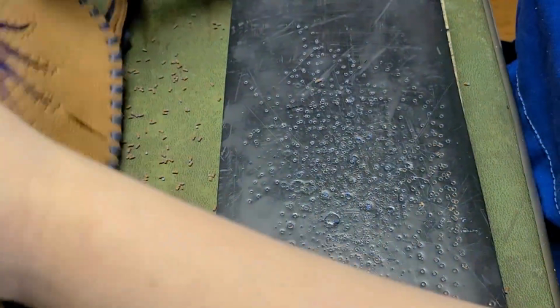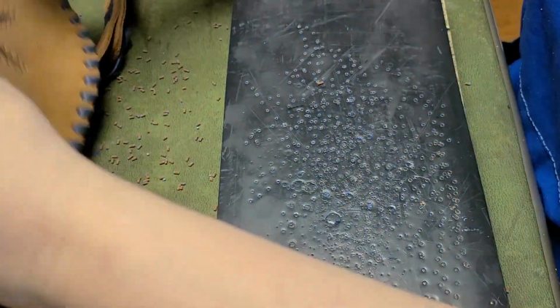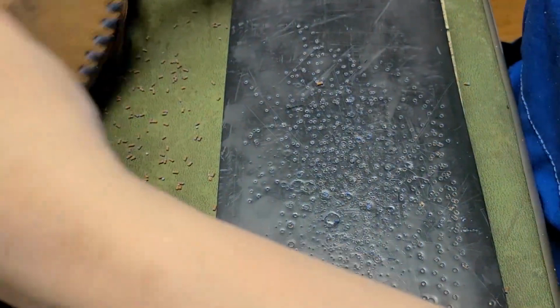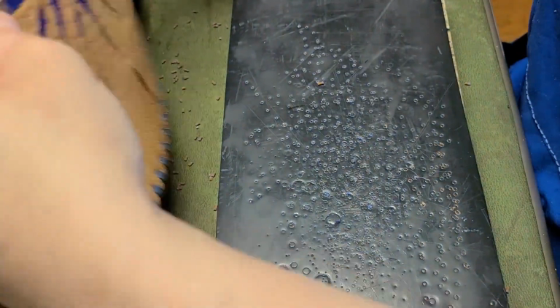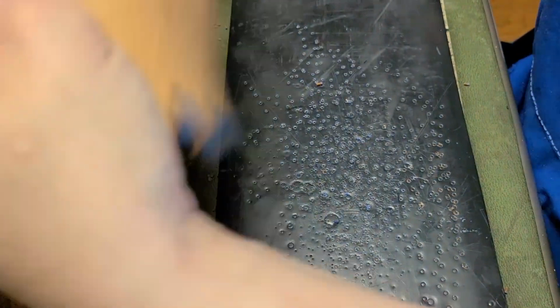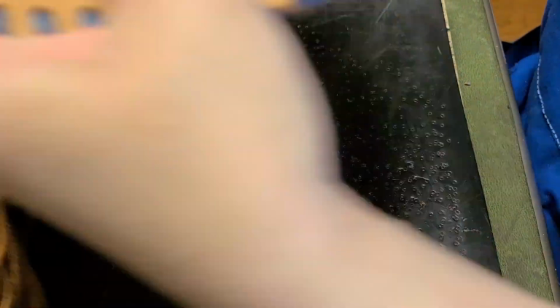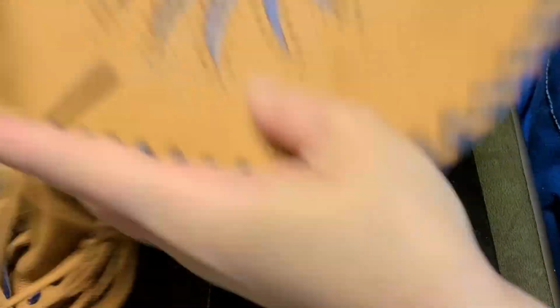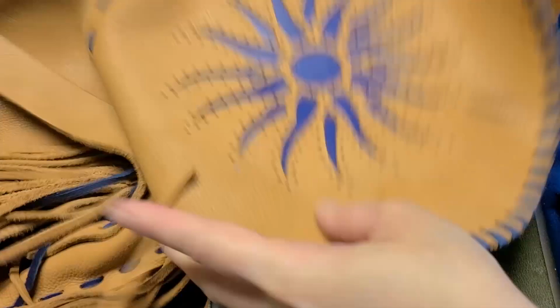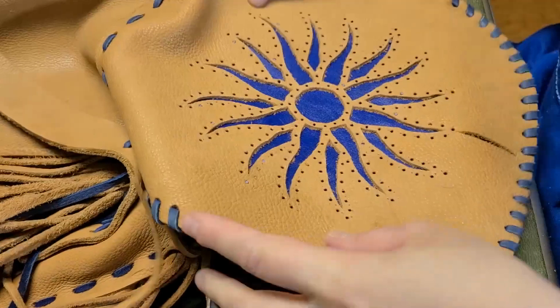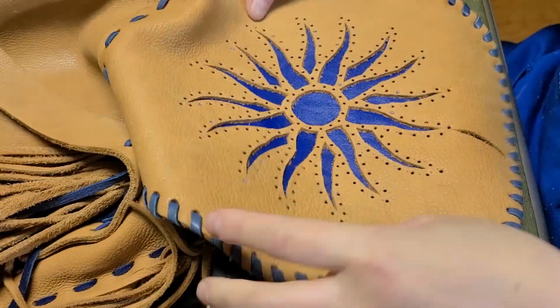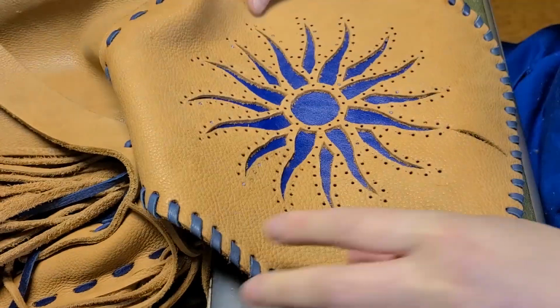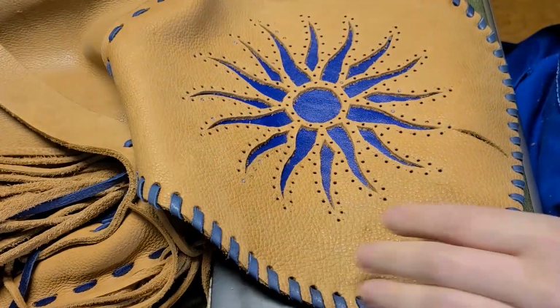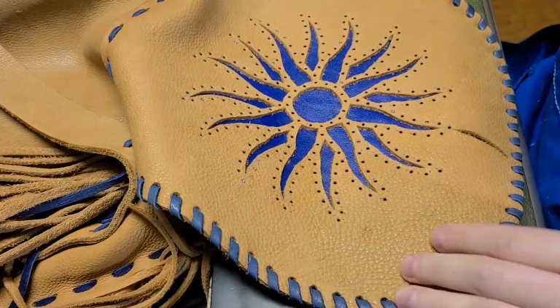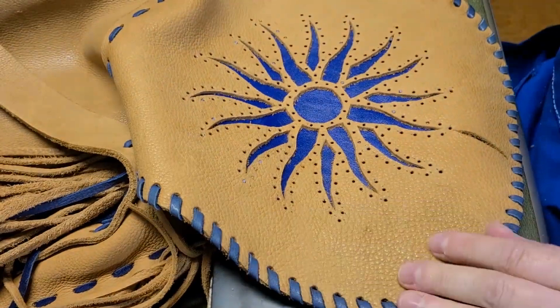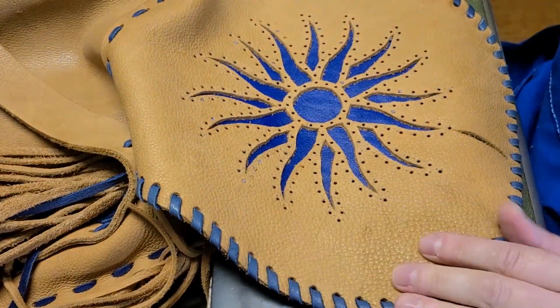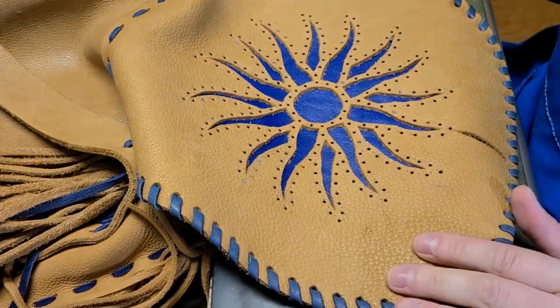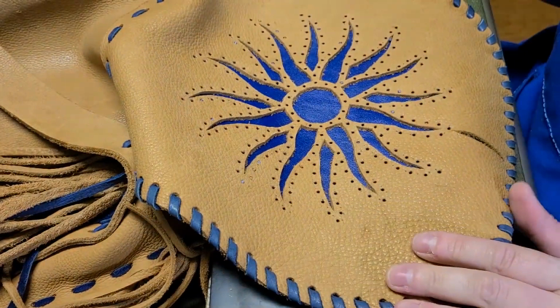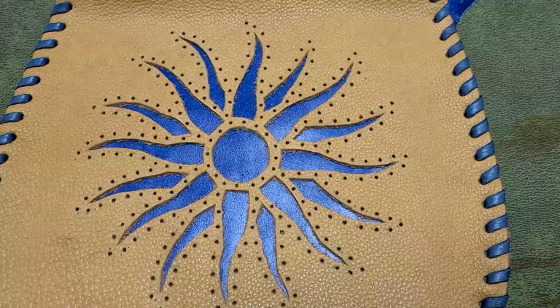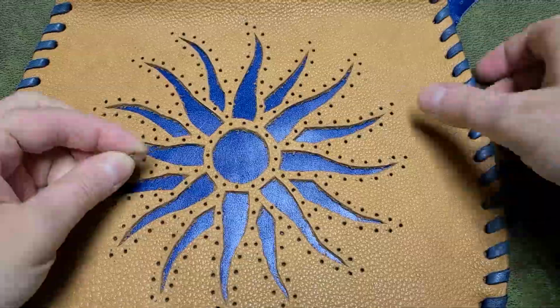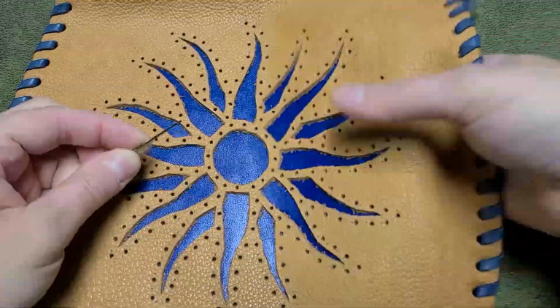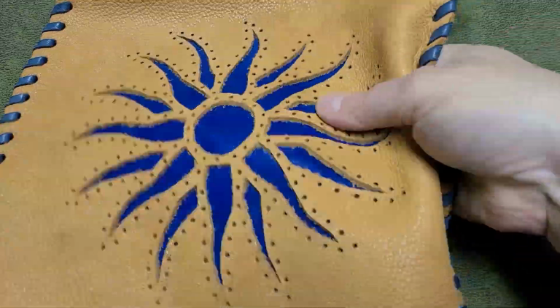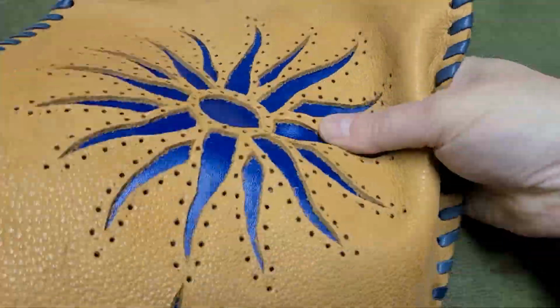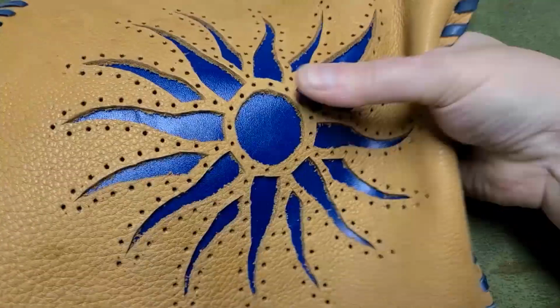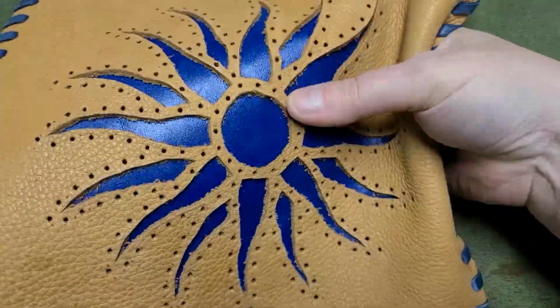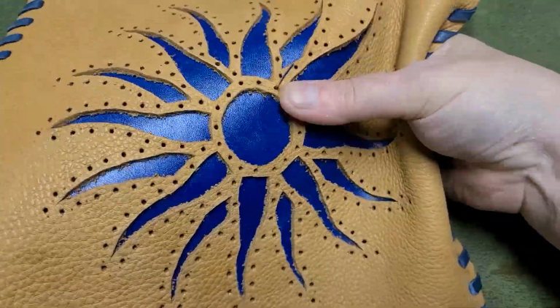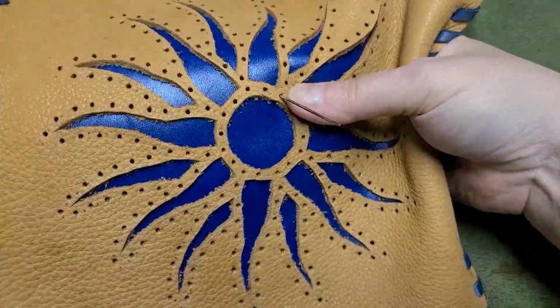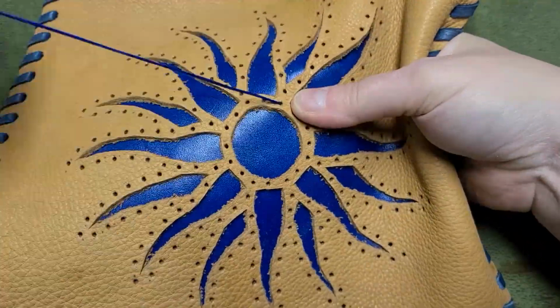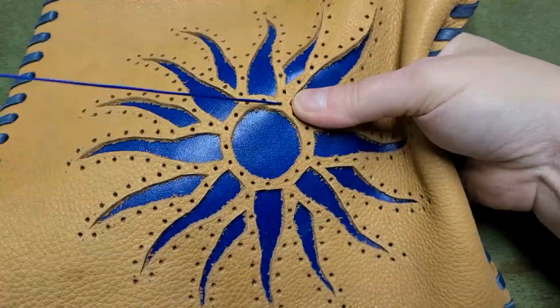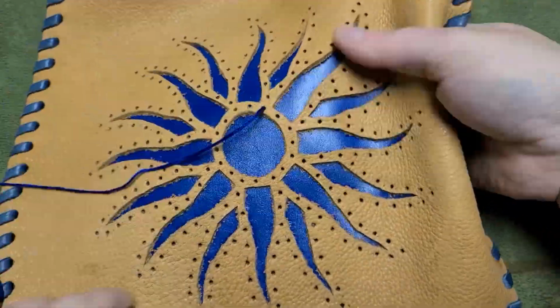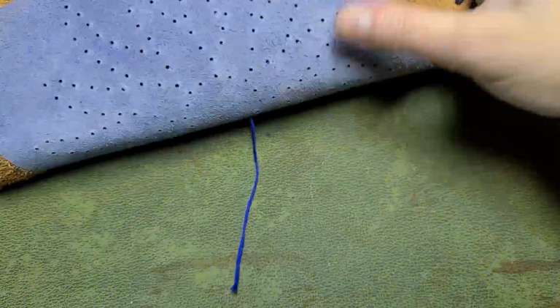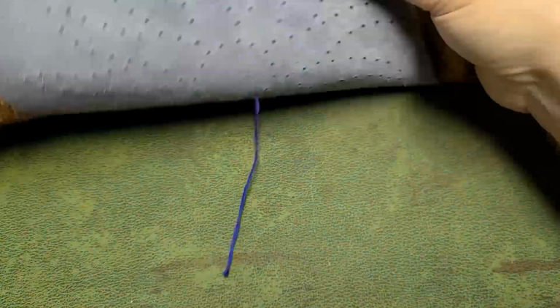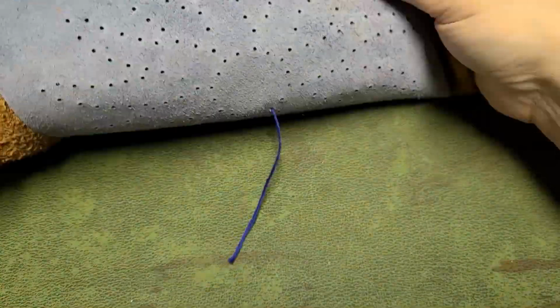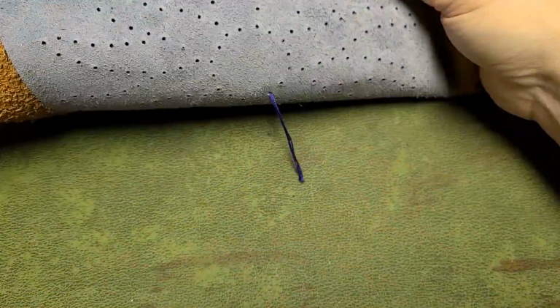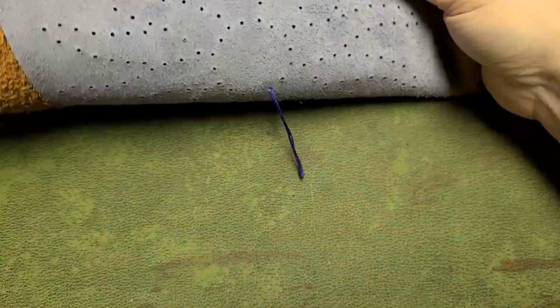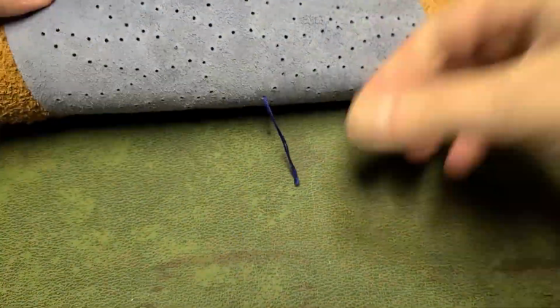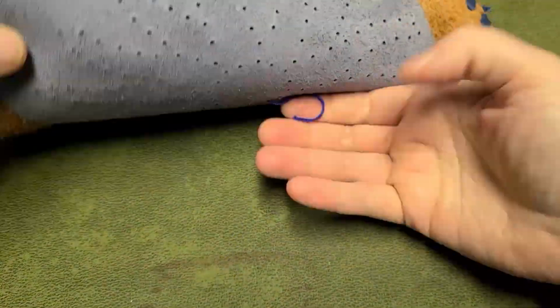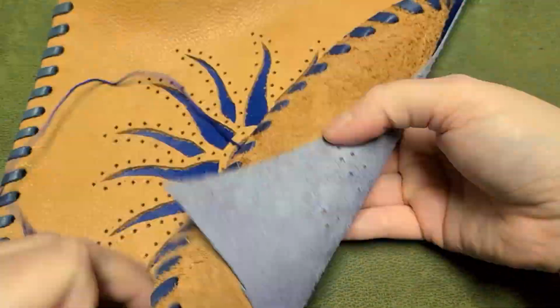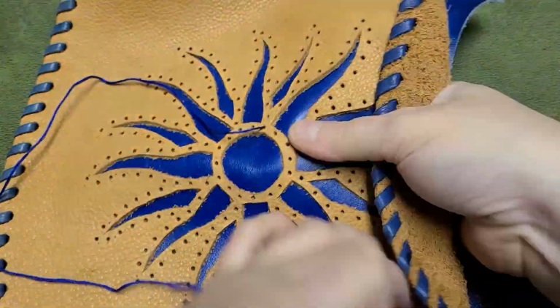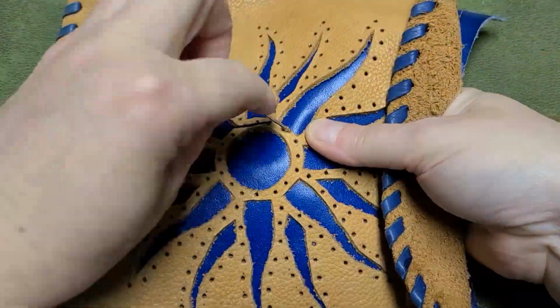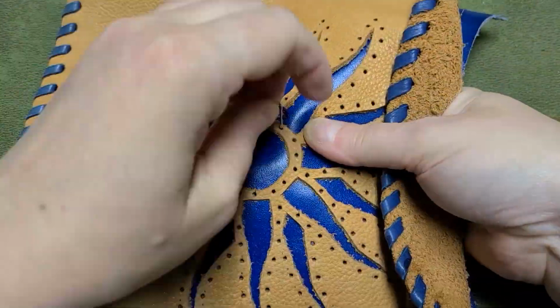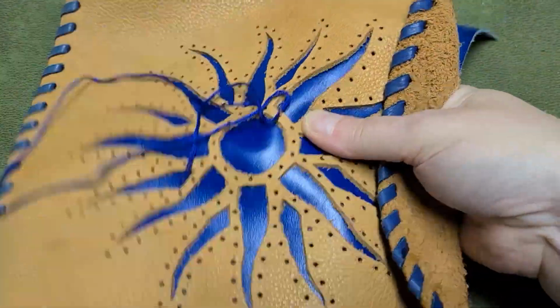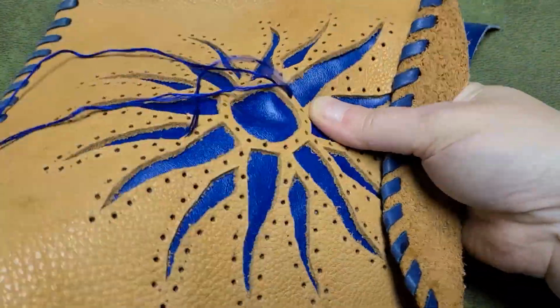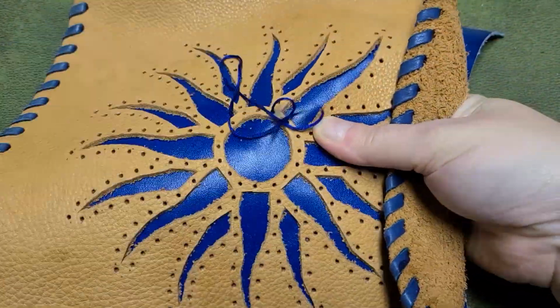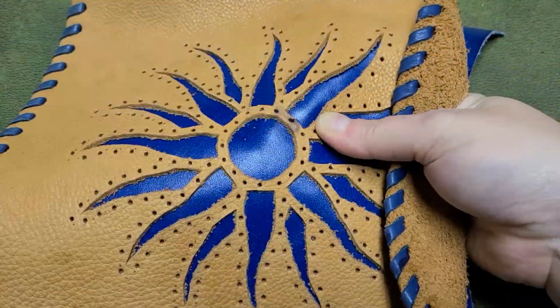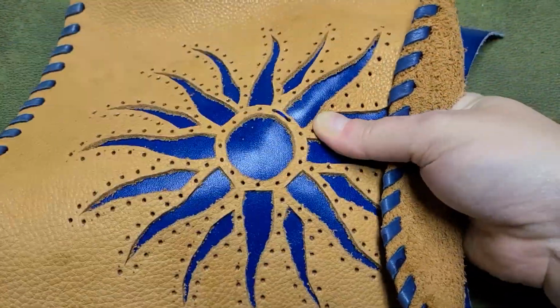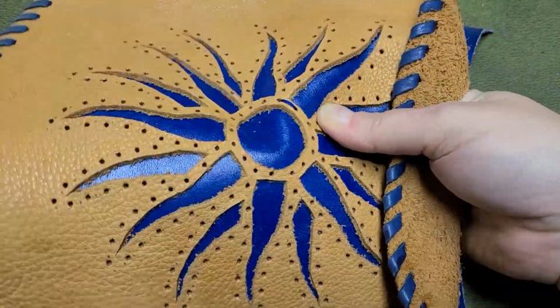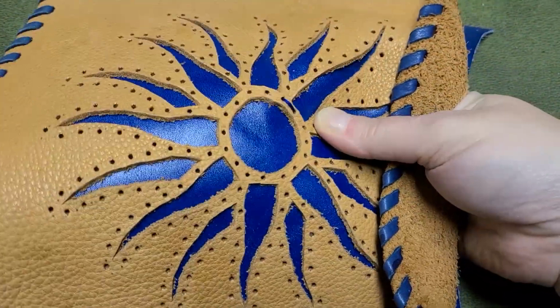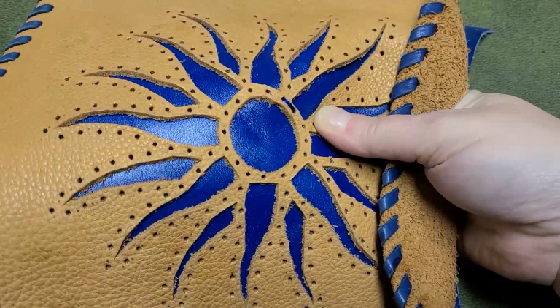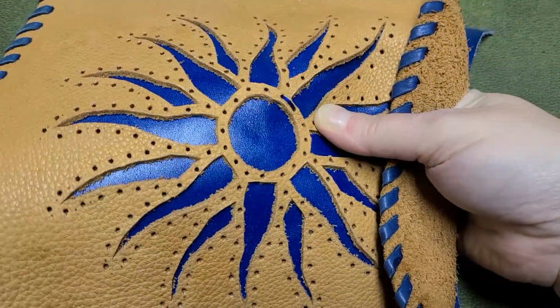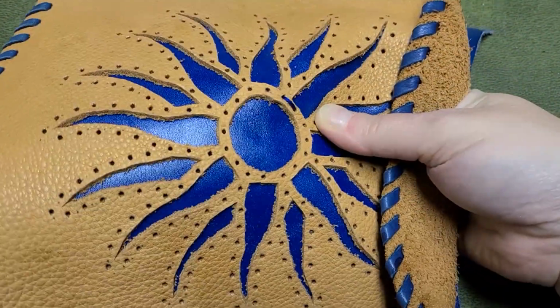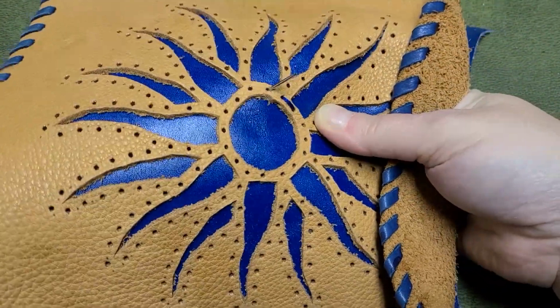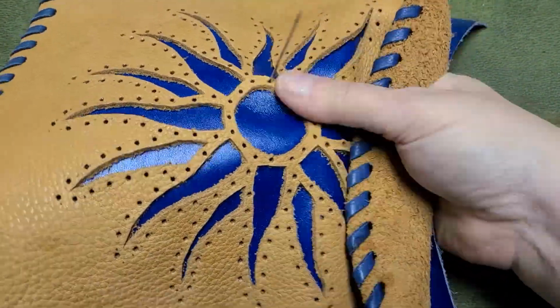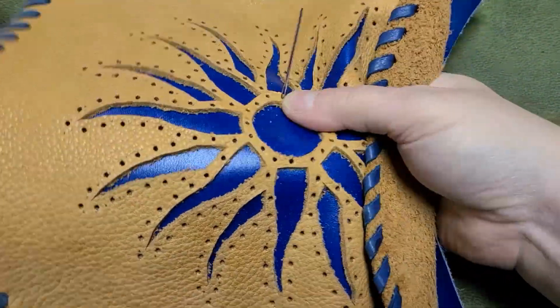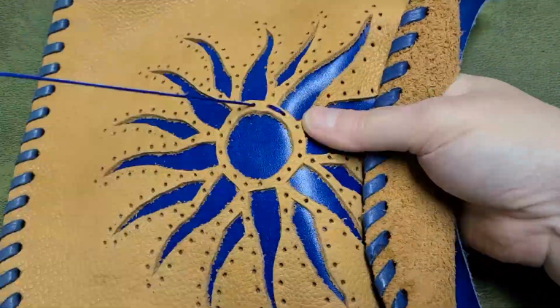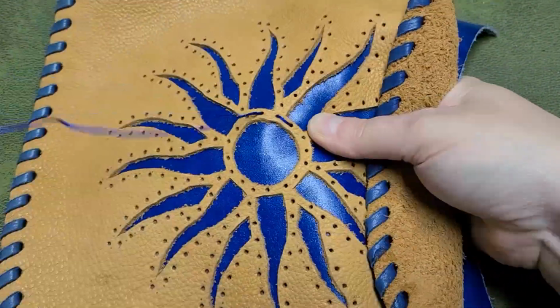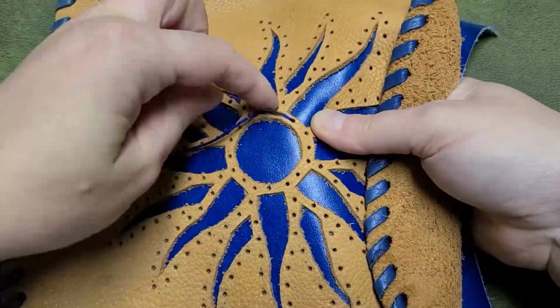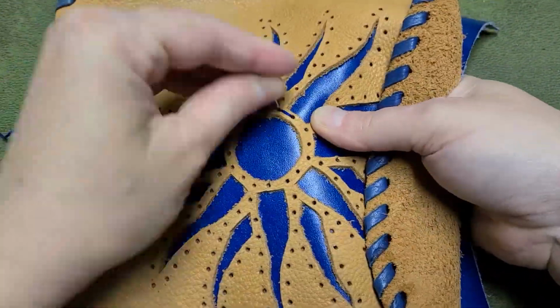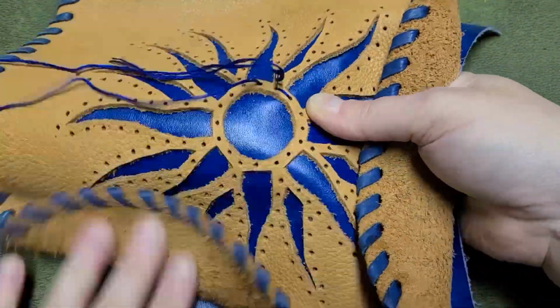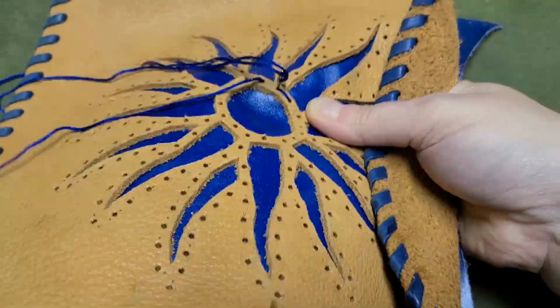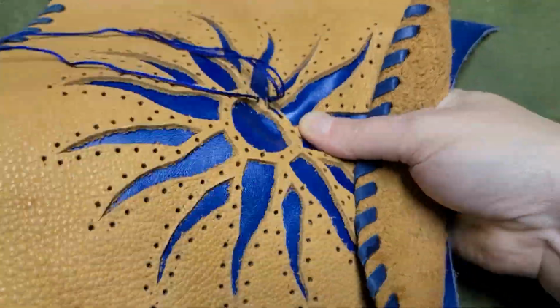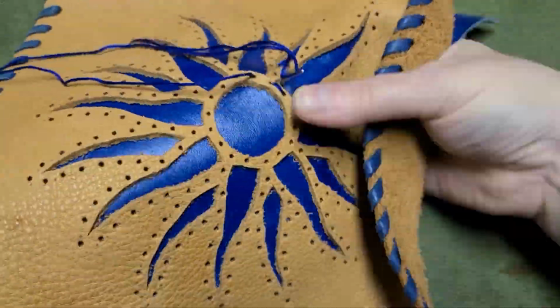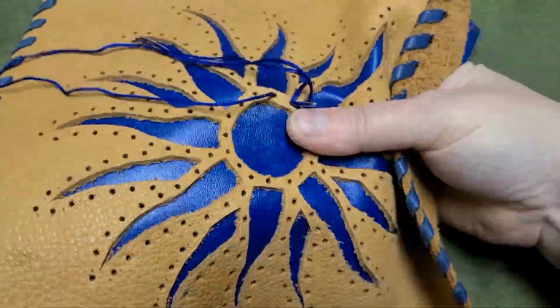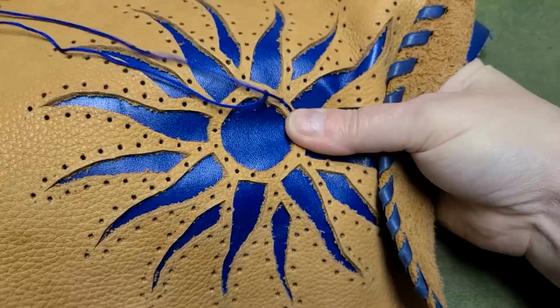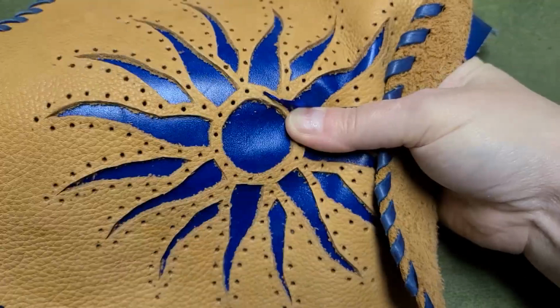Now it's time for my favorite part — the stitching. I'm using some blue embroidery thread to do a nice little backstitch all the way around the design.